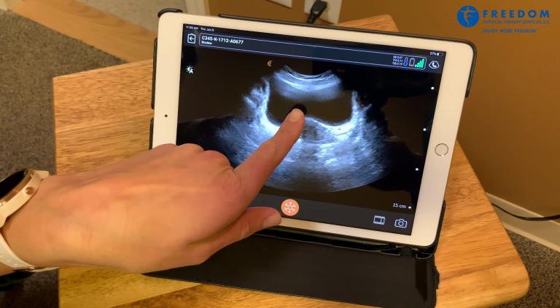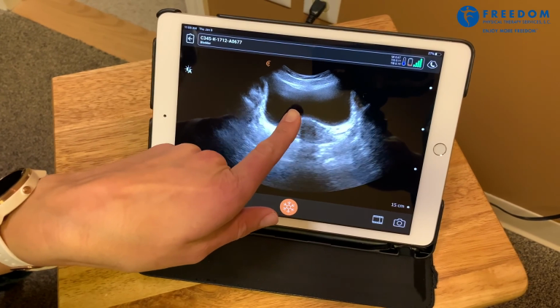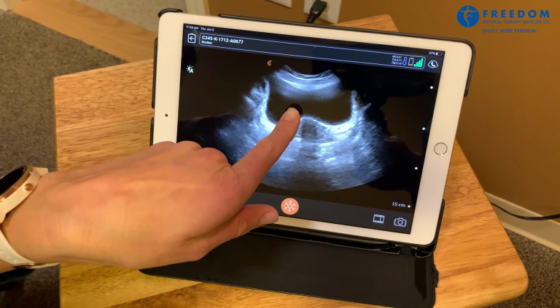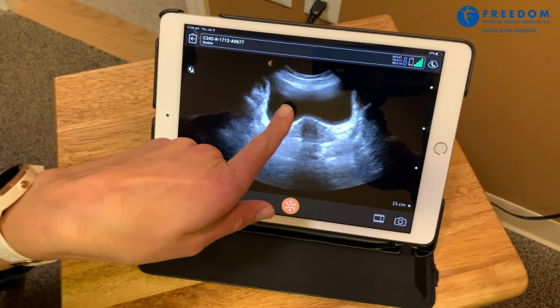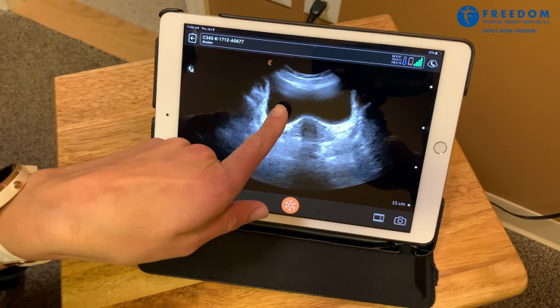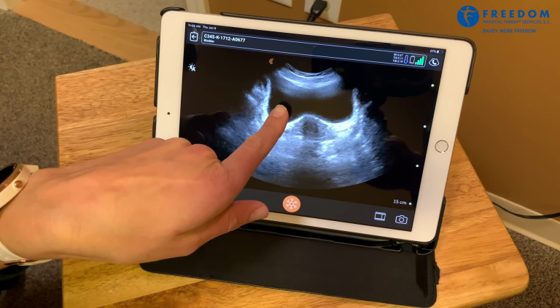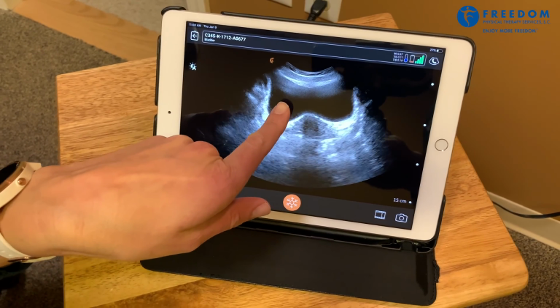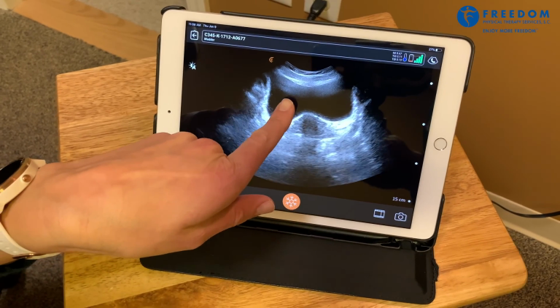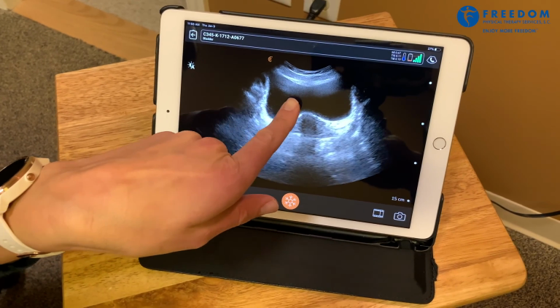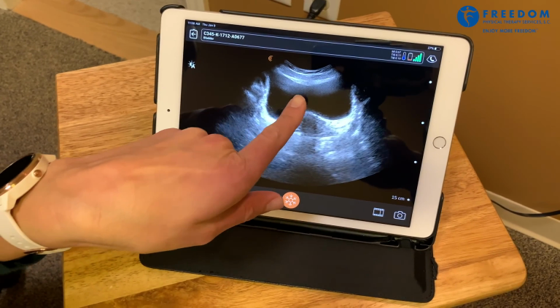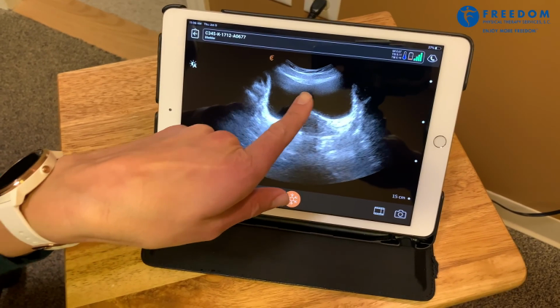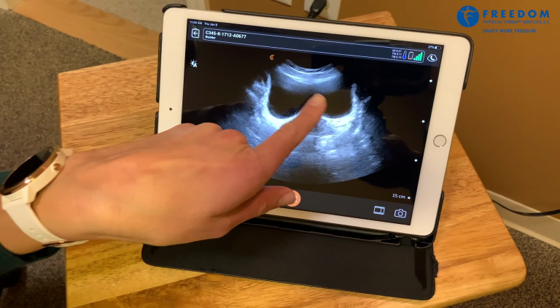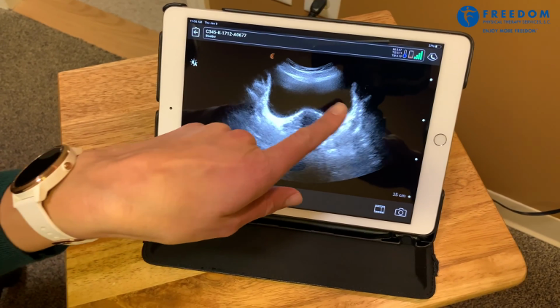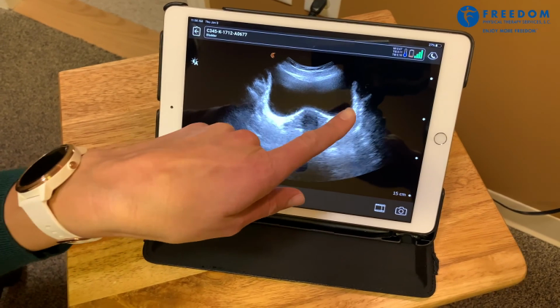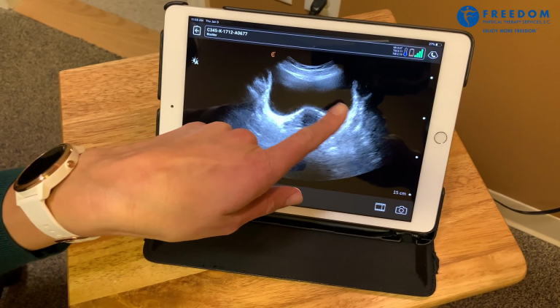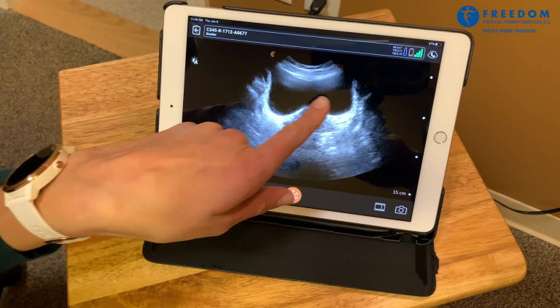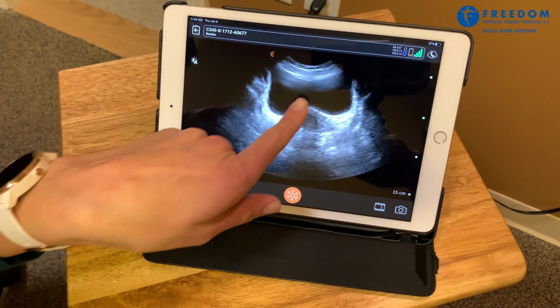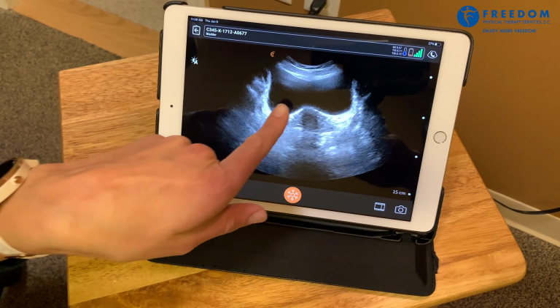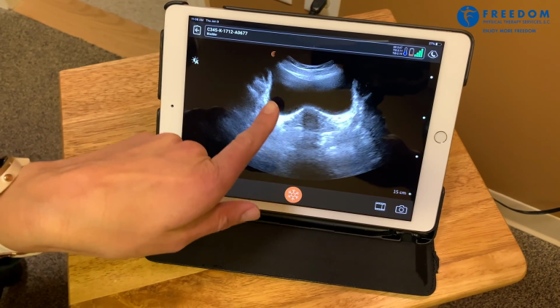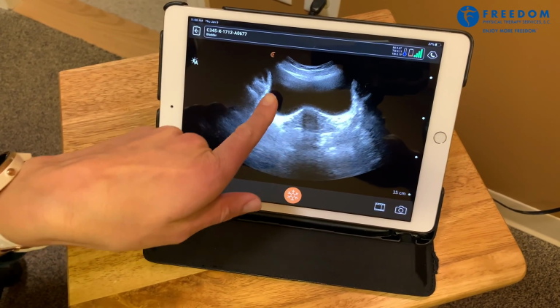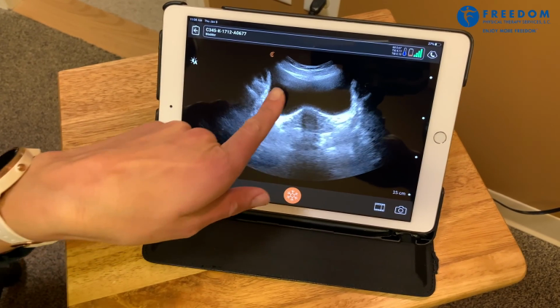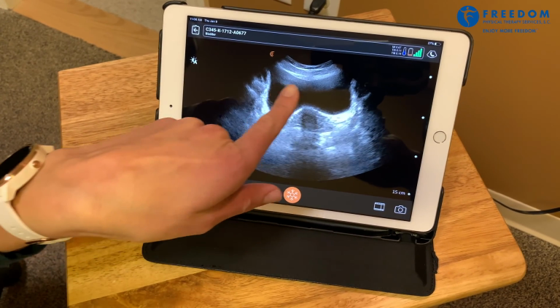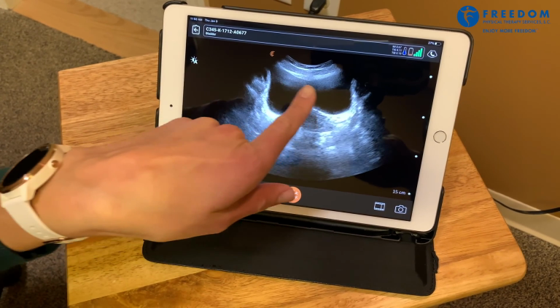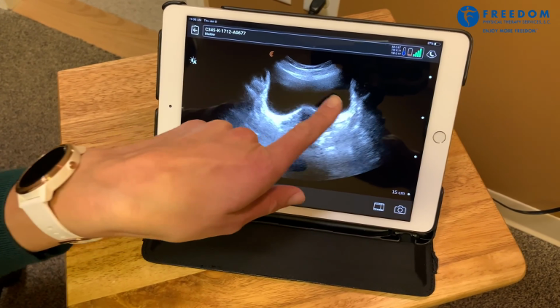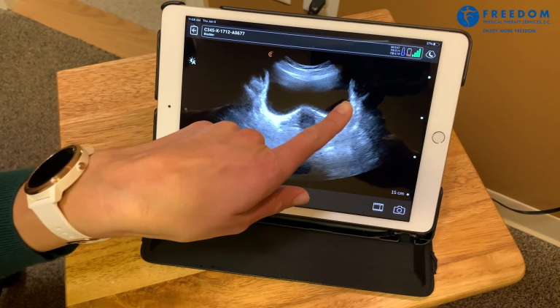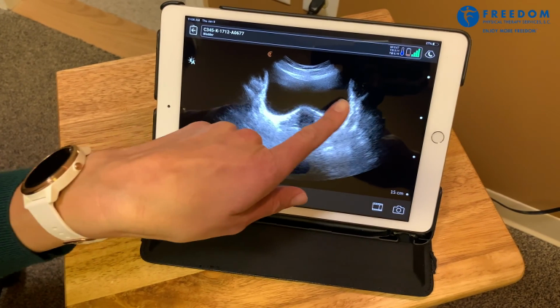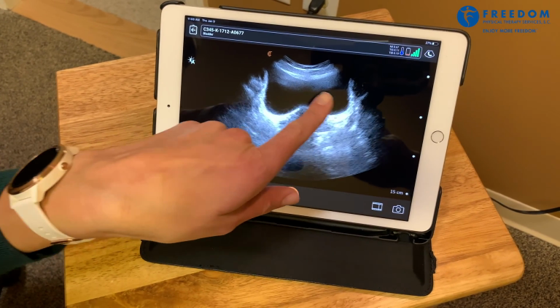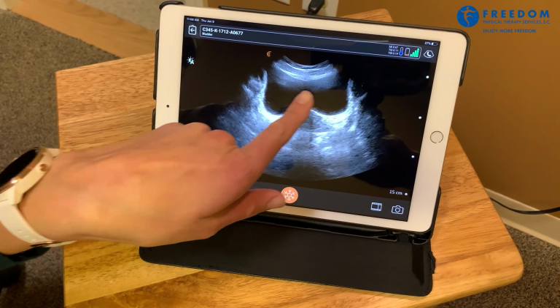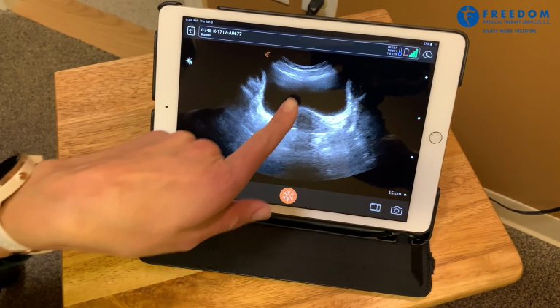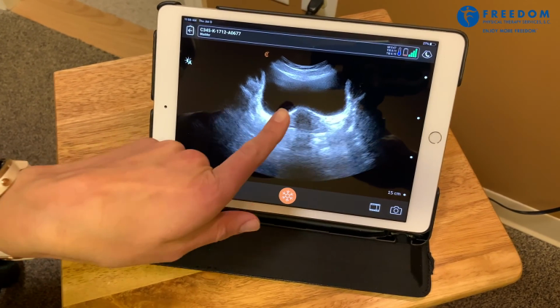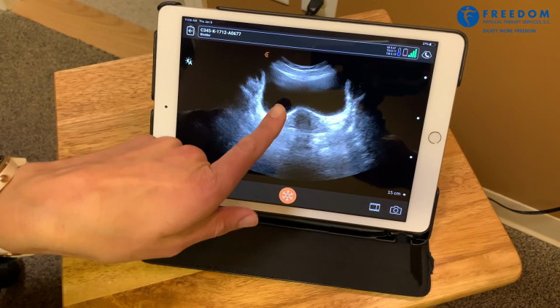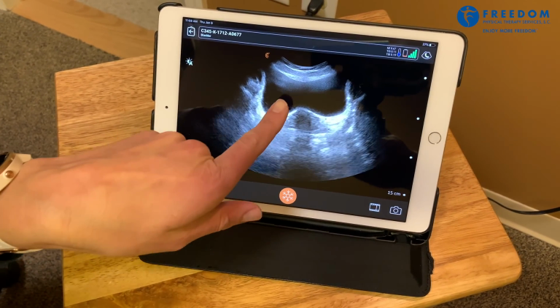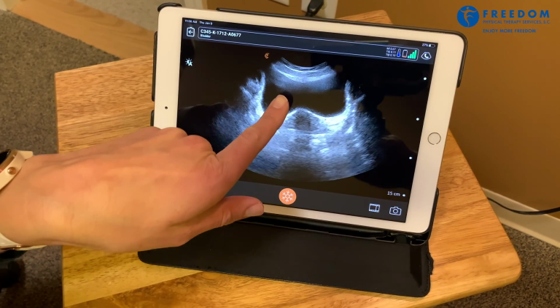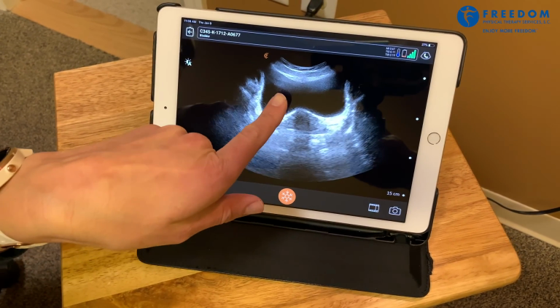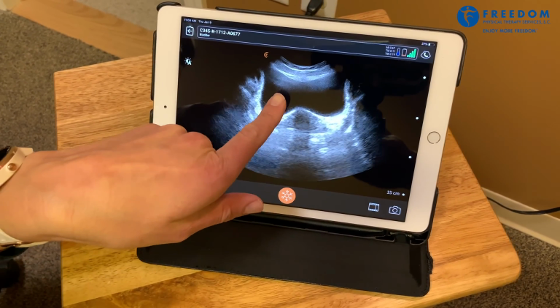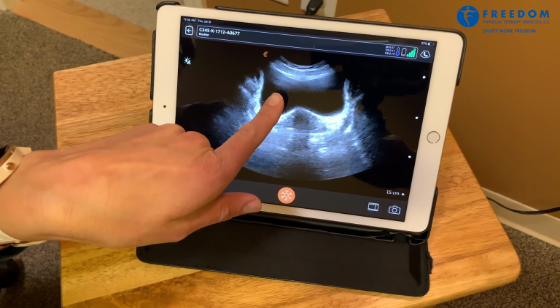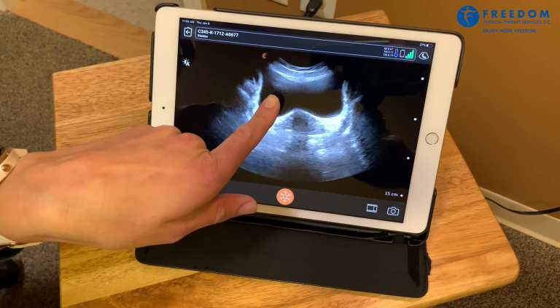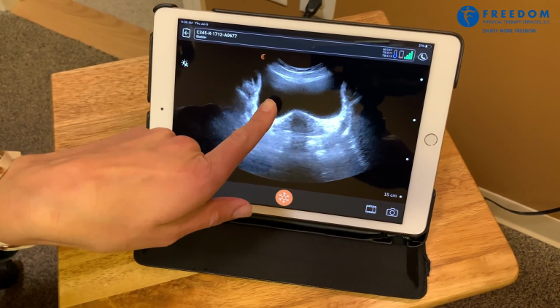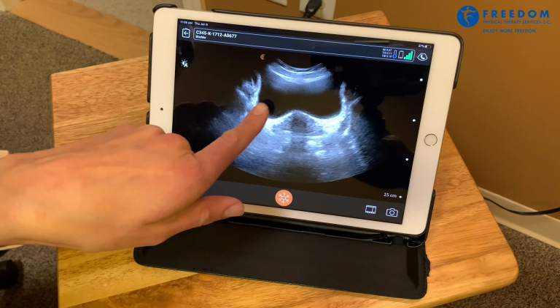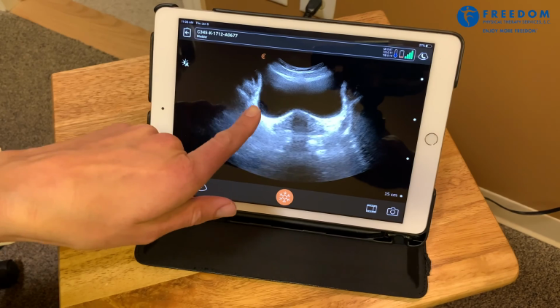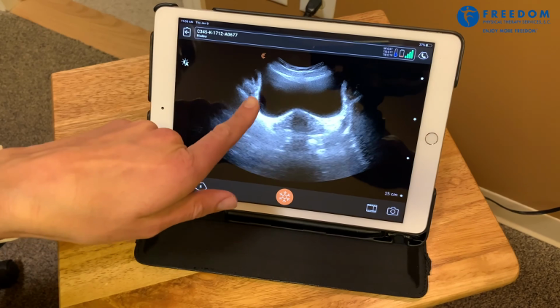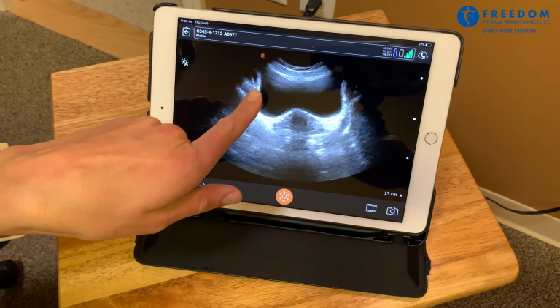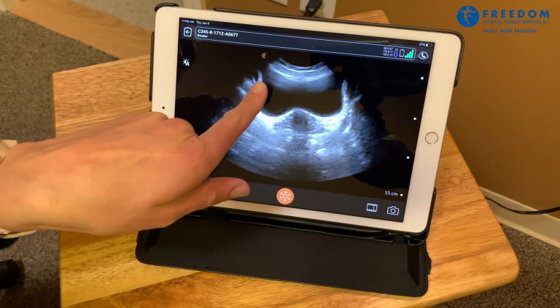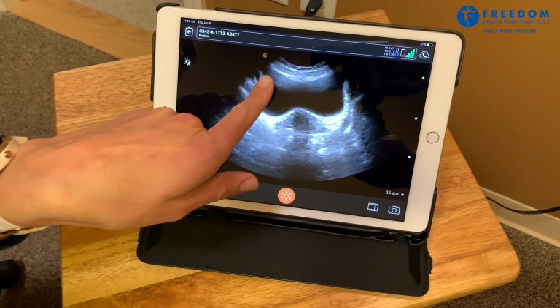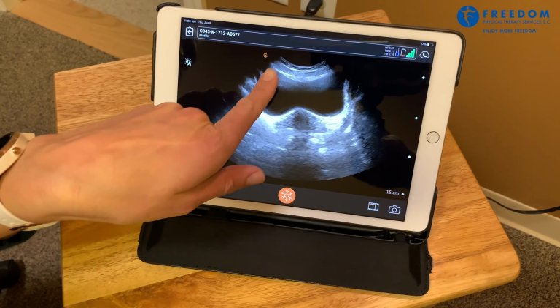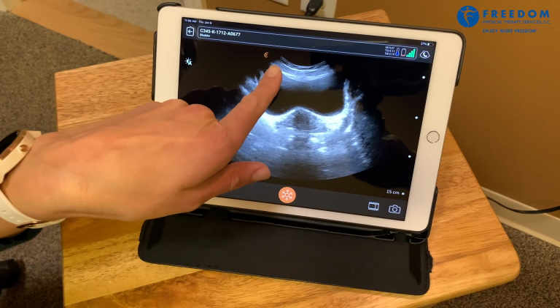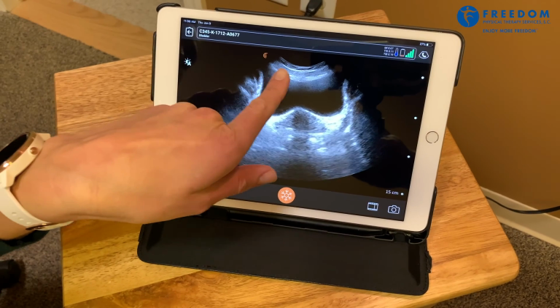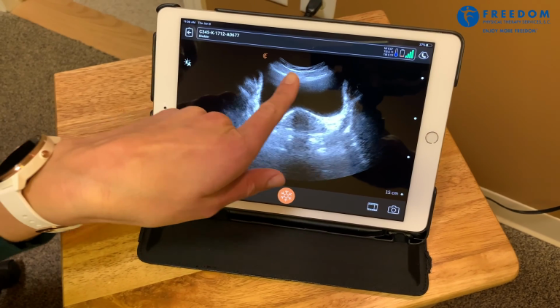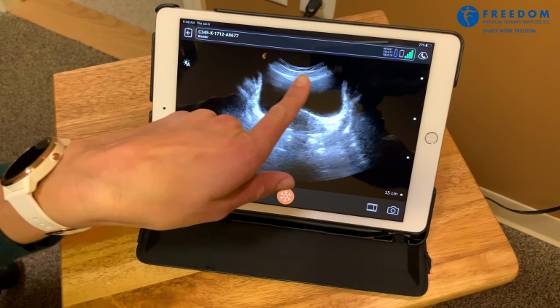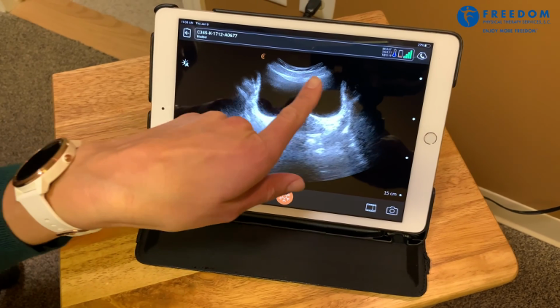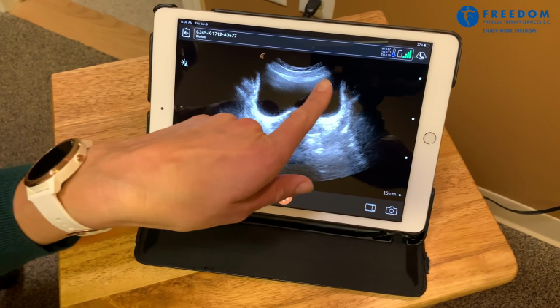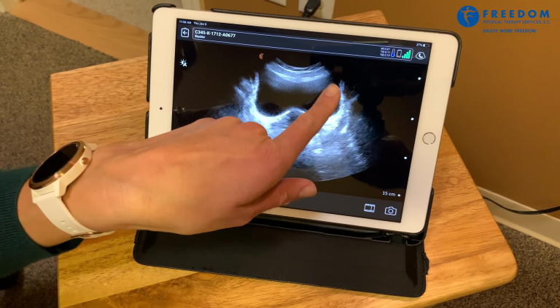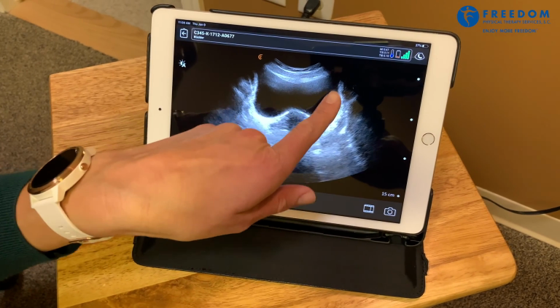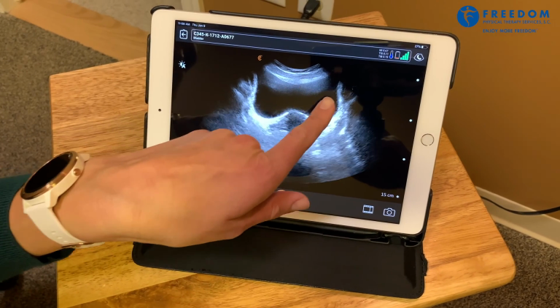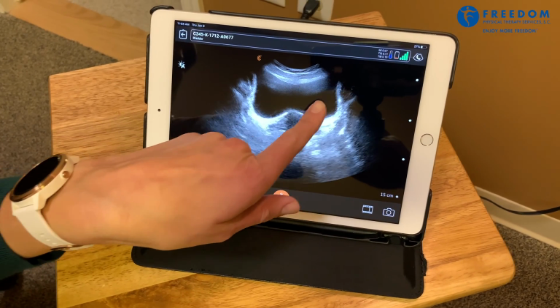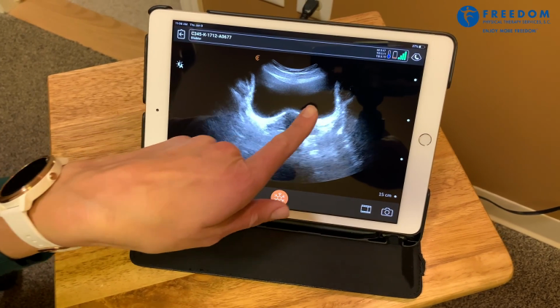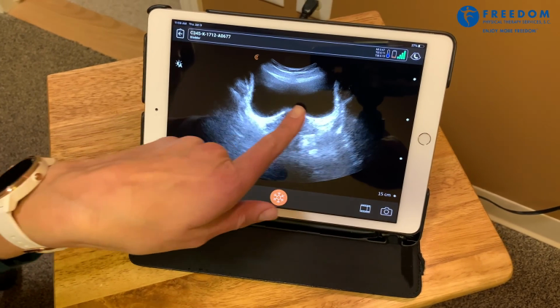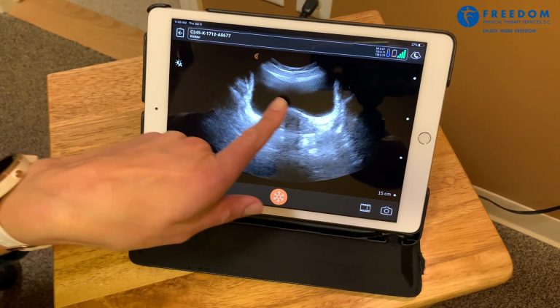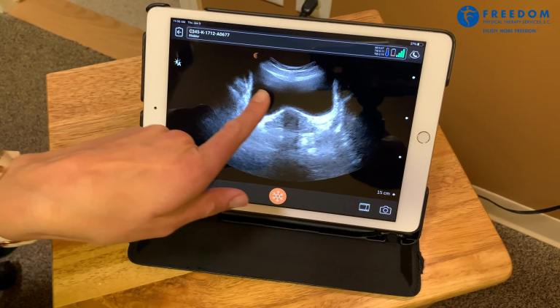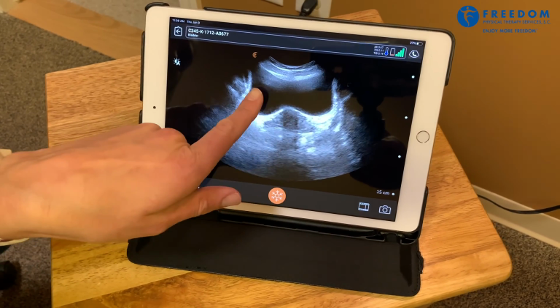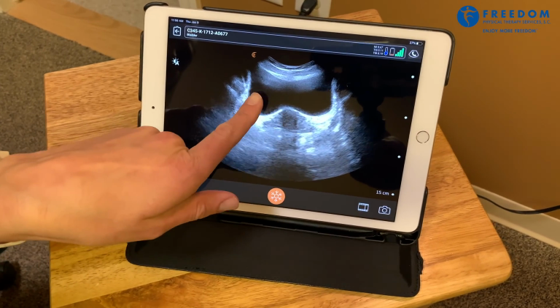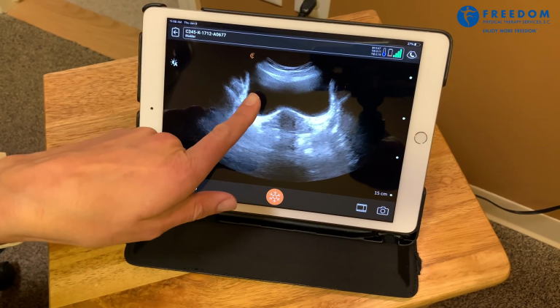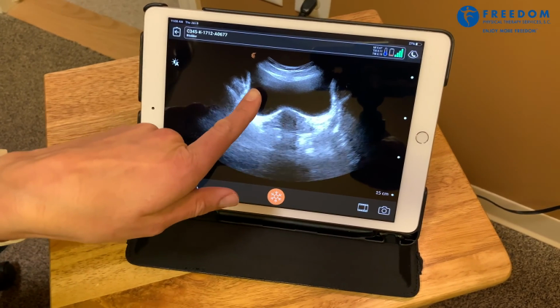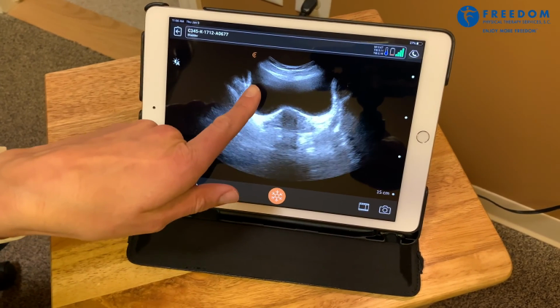It's pretty full — I asked my patient to come in with a relatively full bladder. So this whole black space is the bladder.